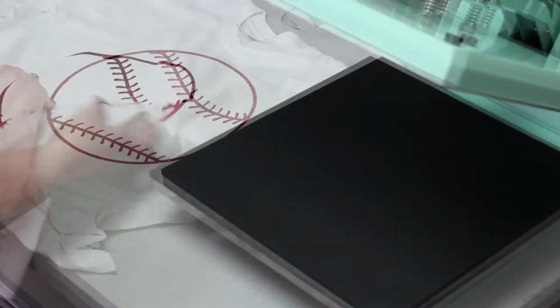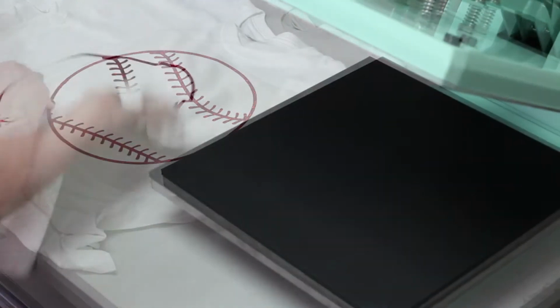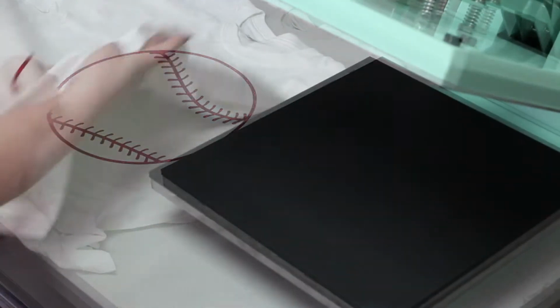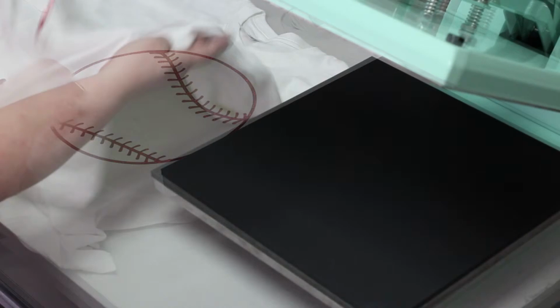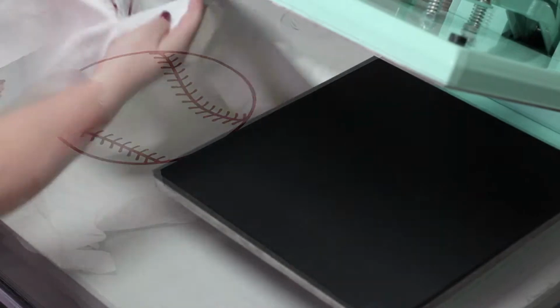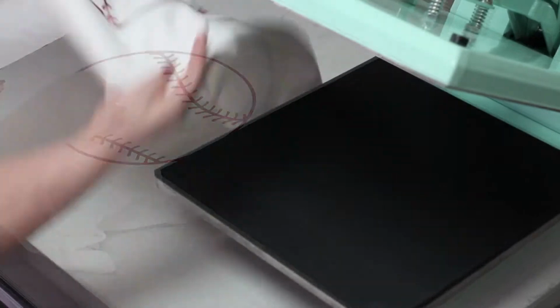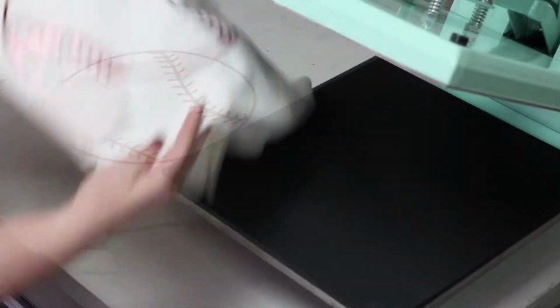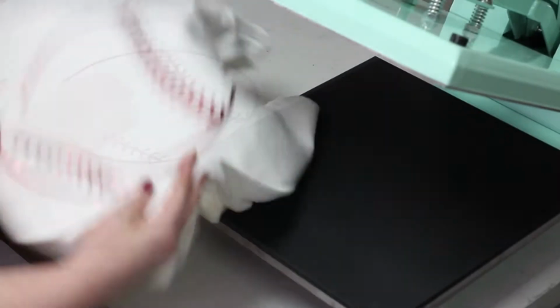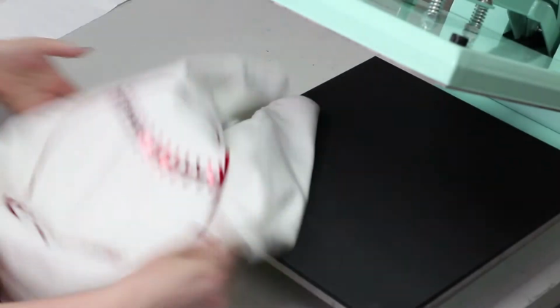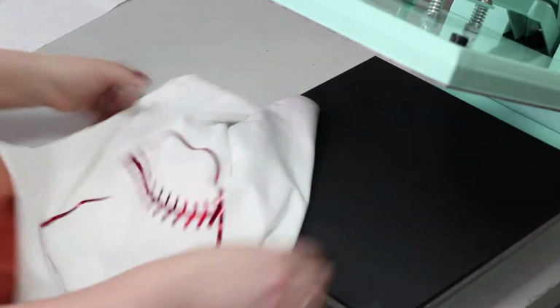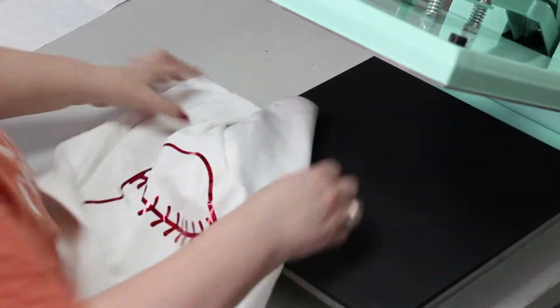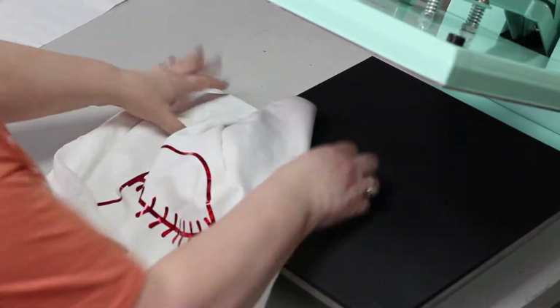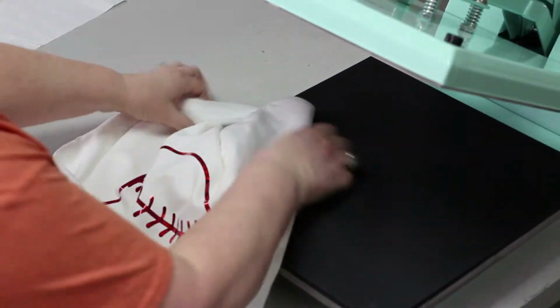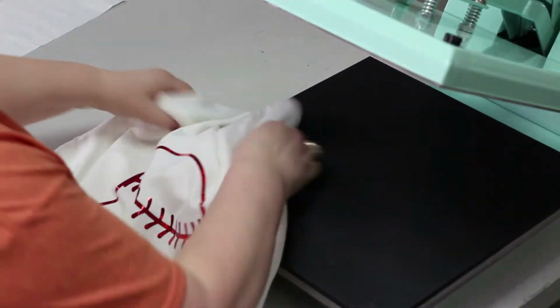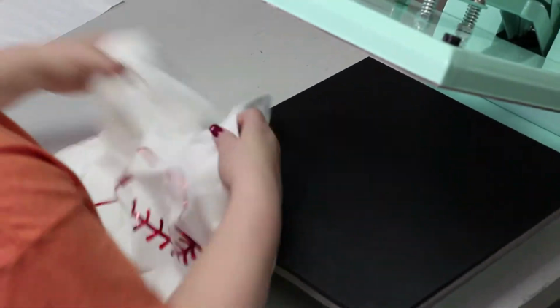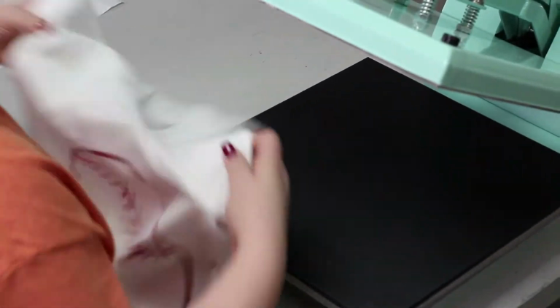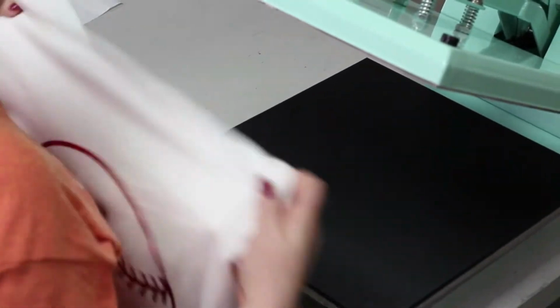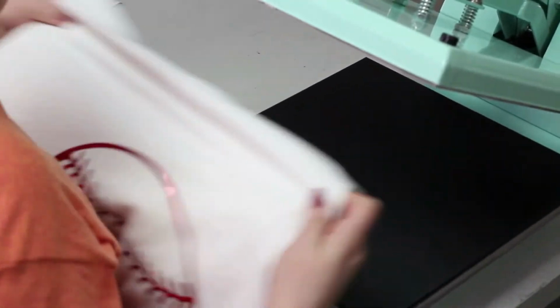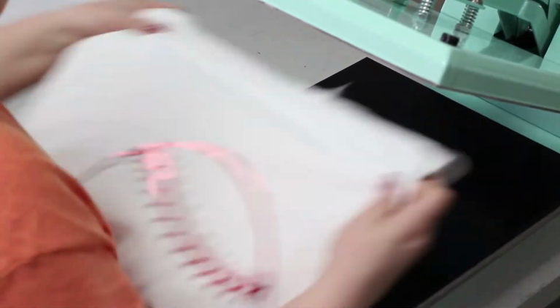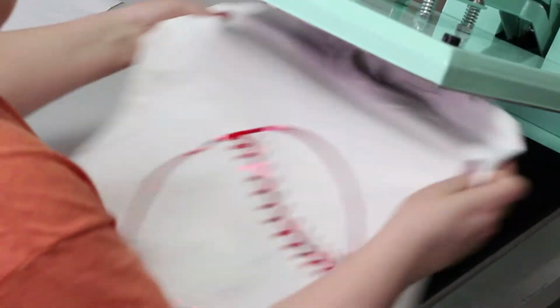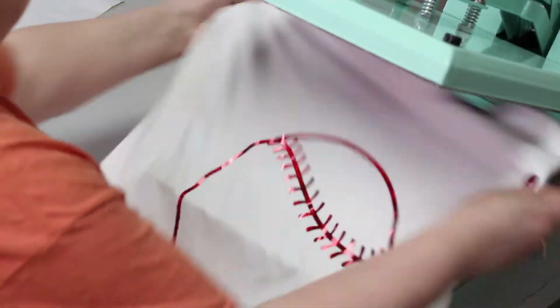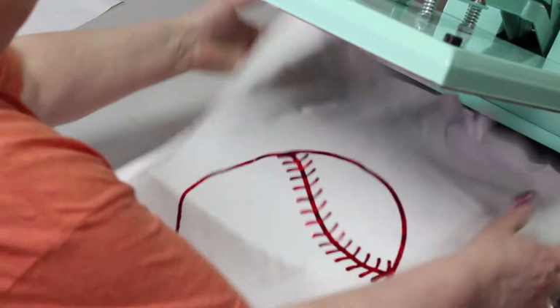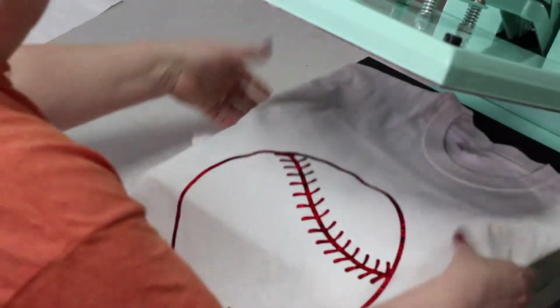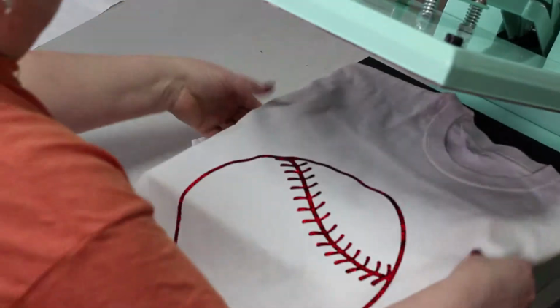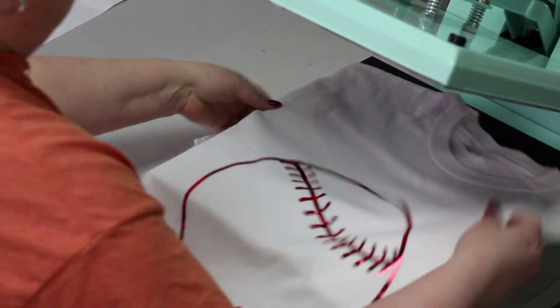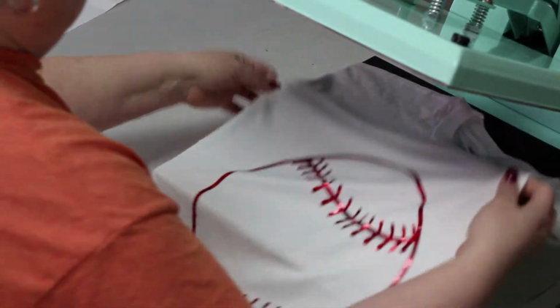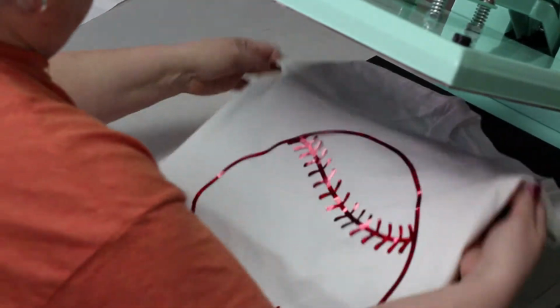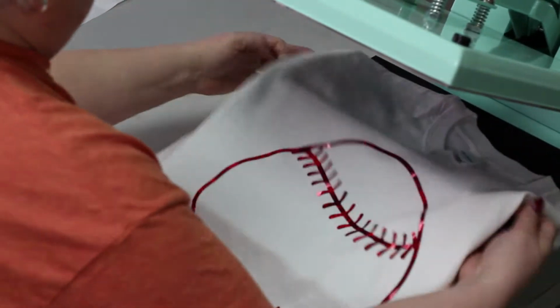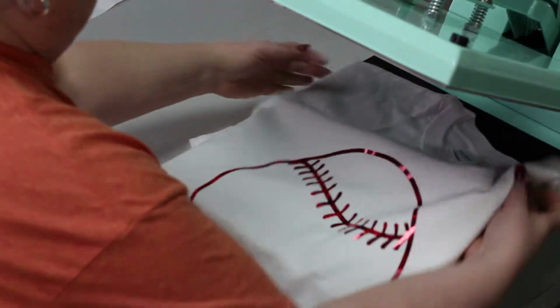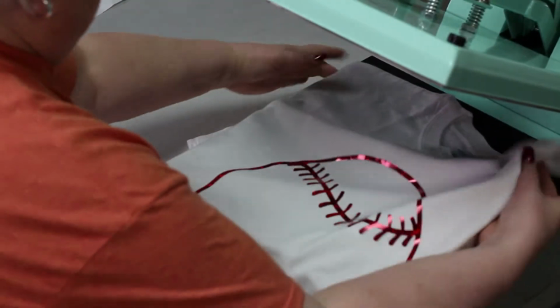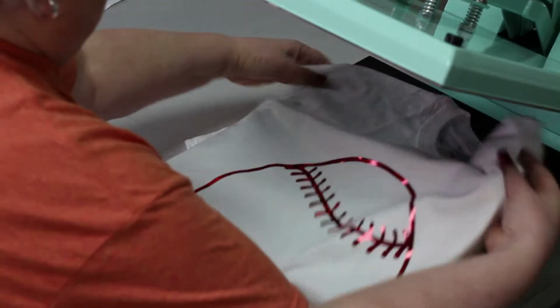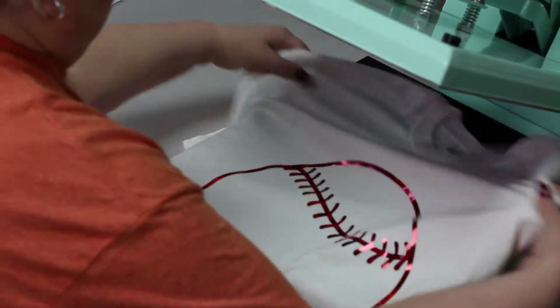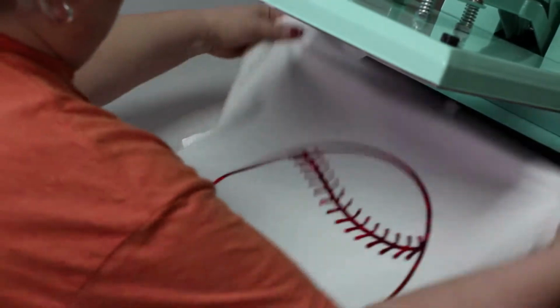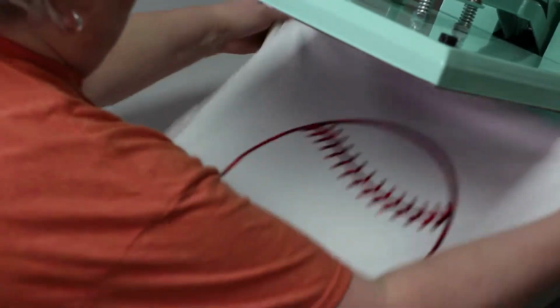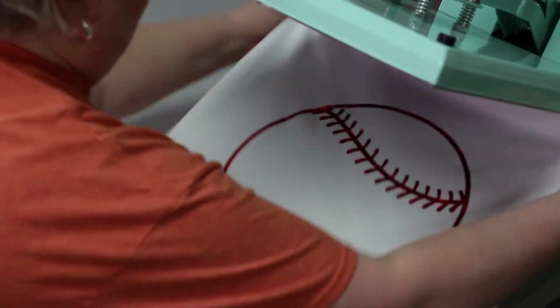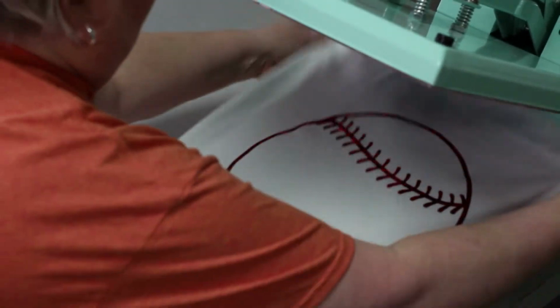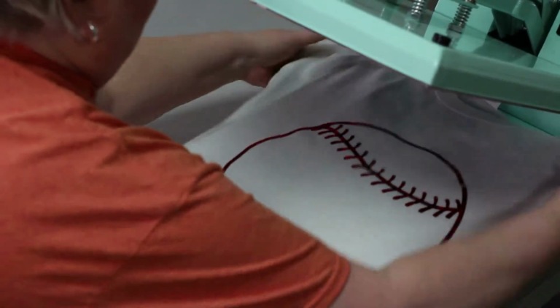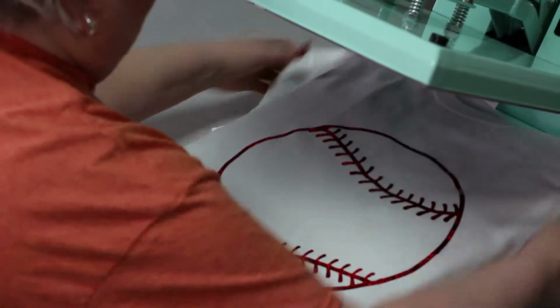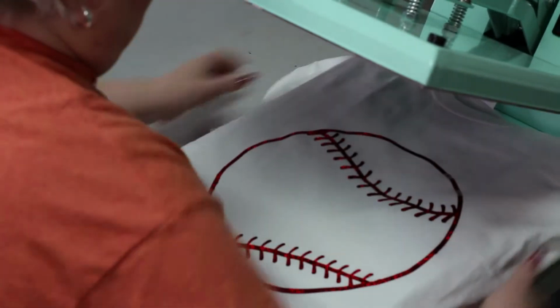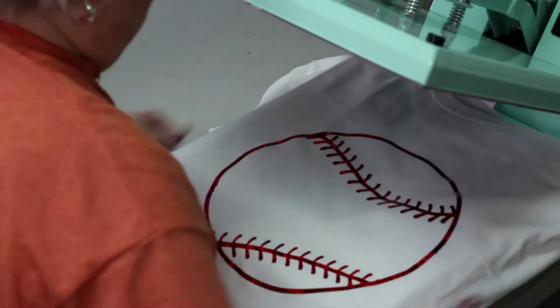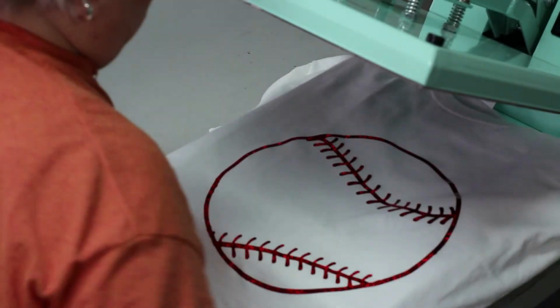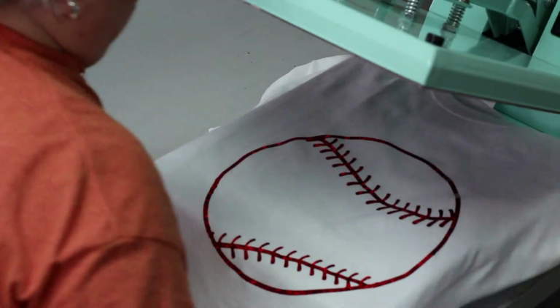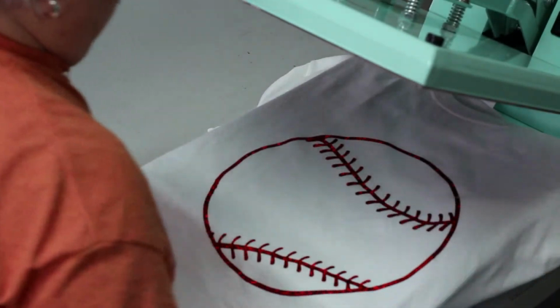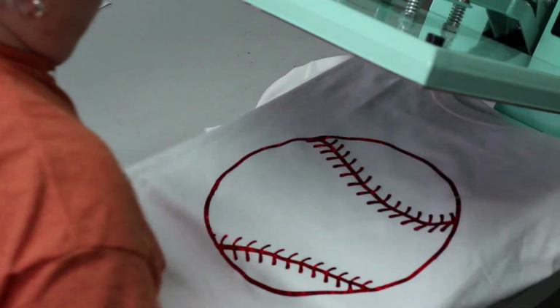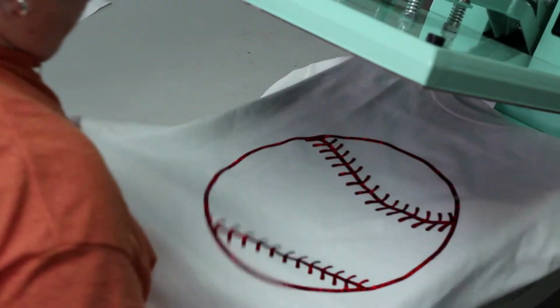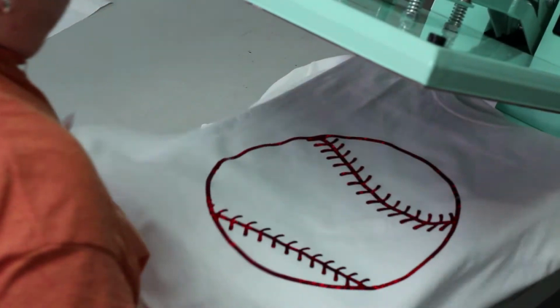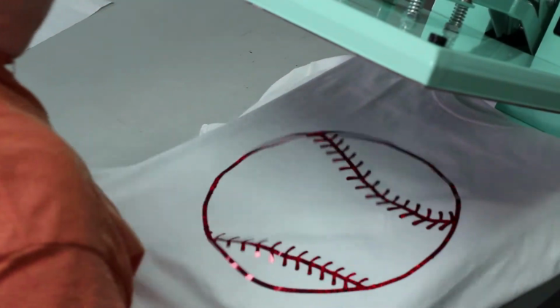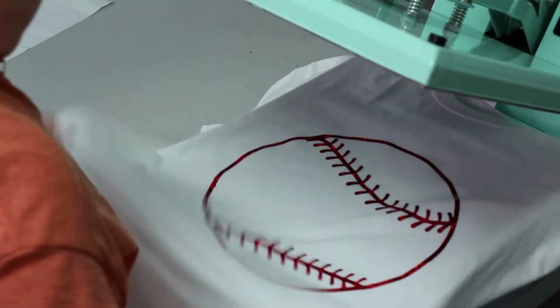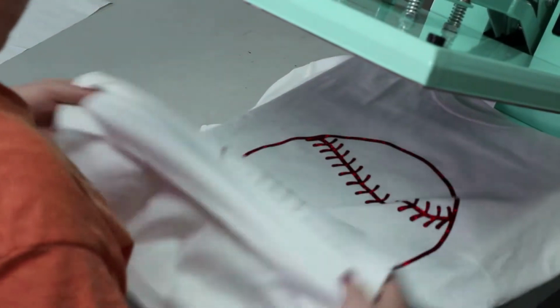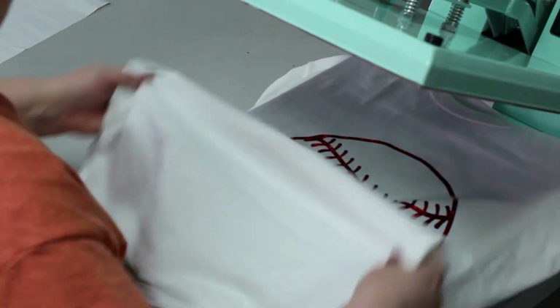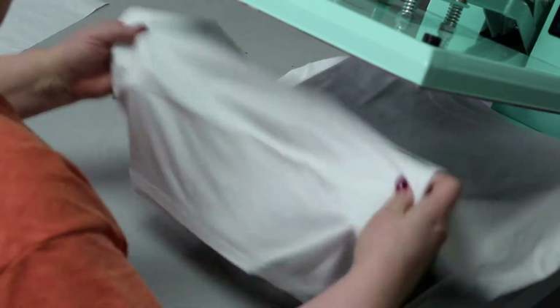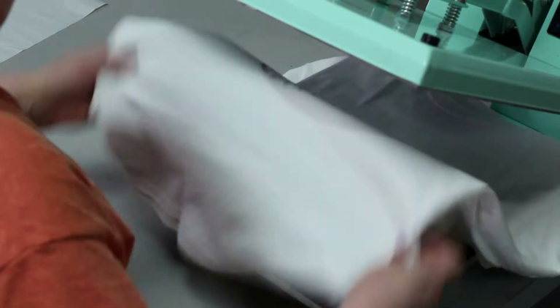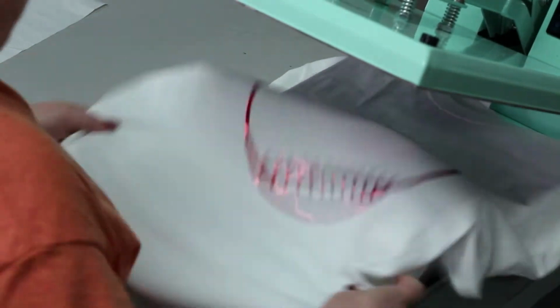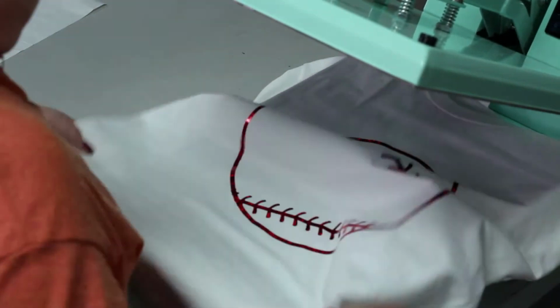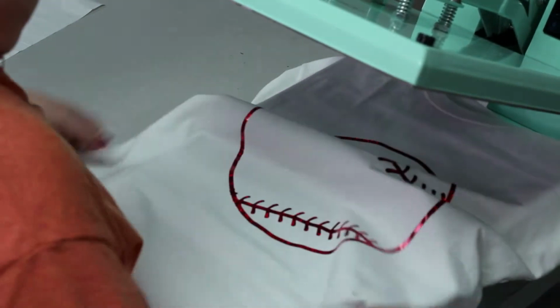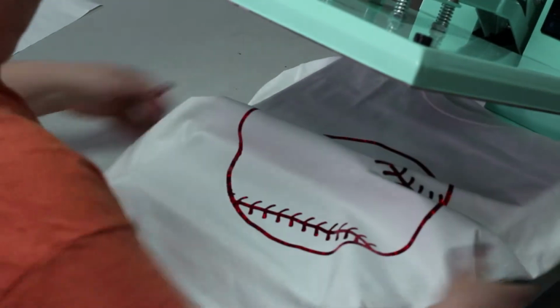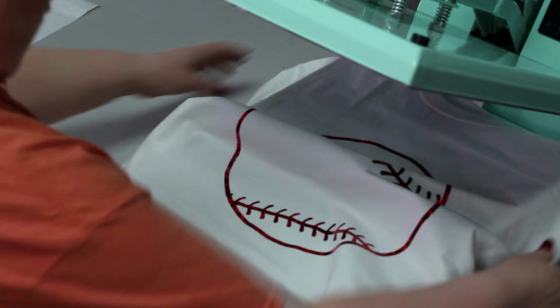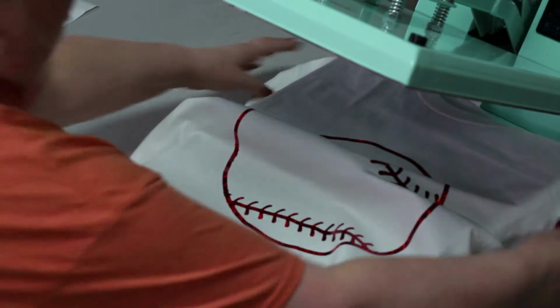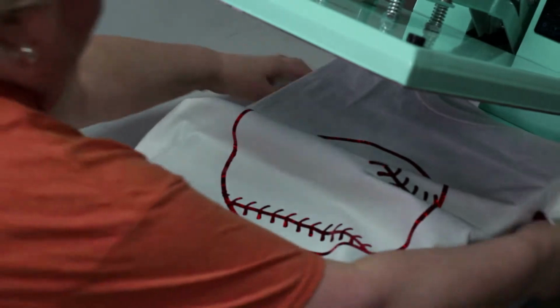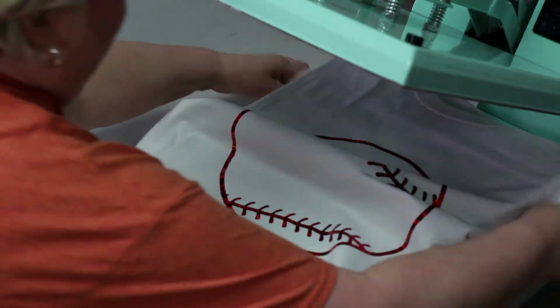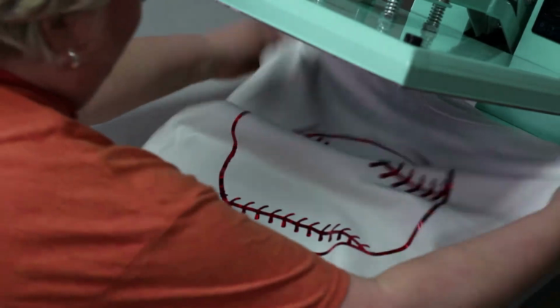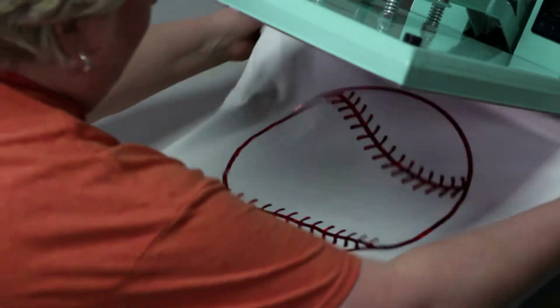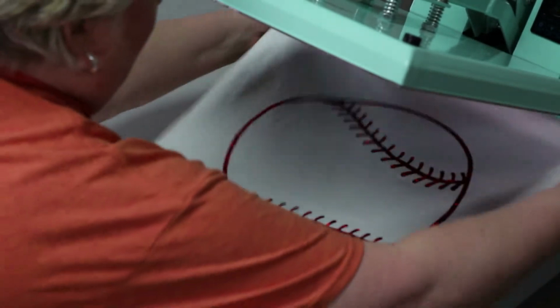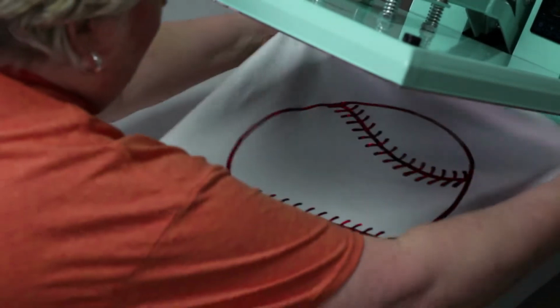And then we're going to place this back on and do our layer number two.